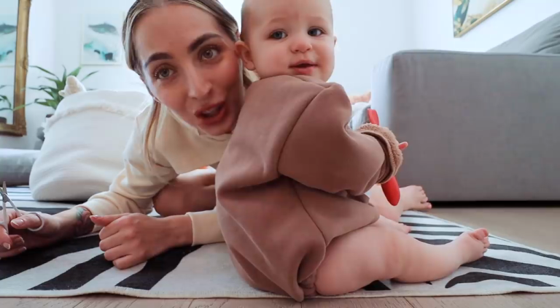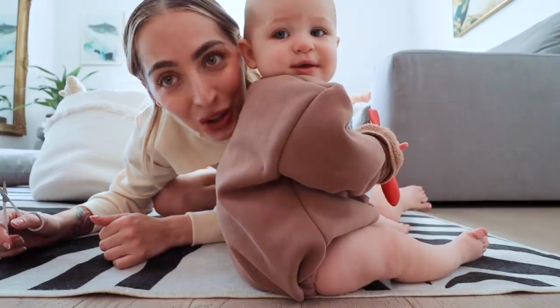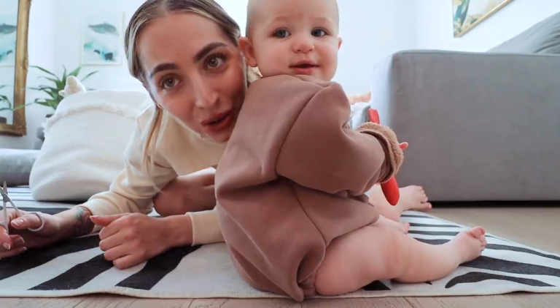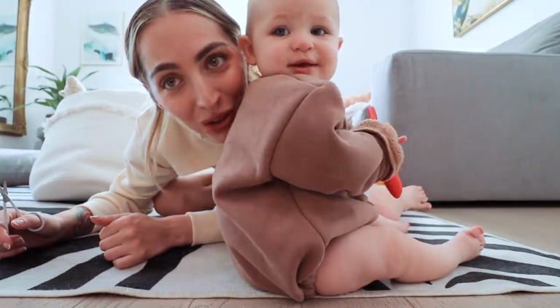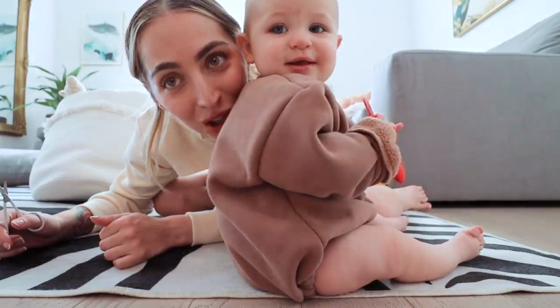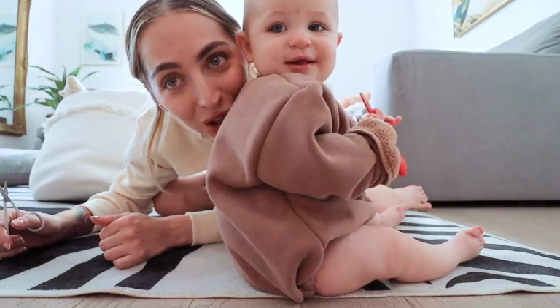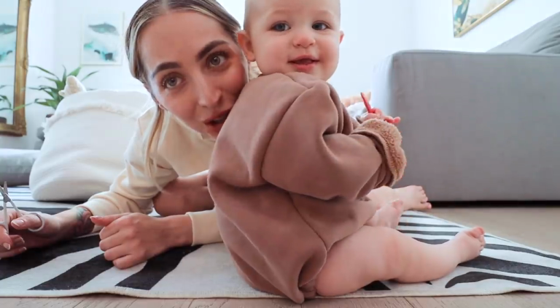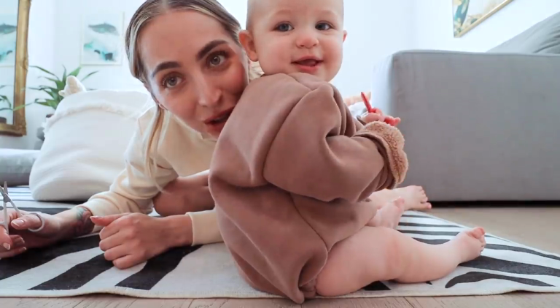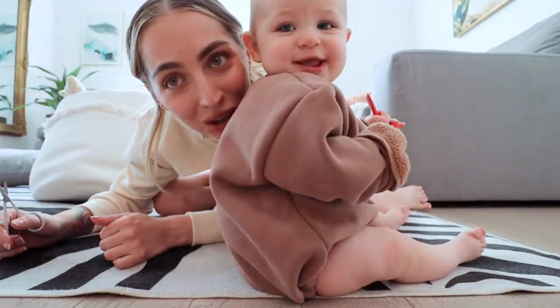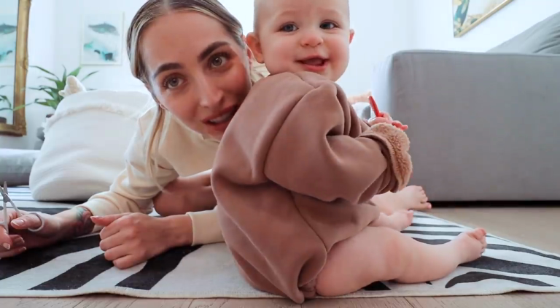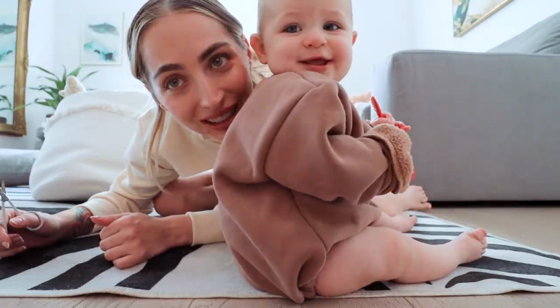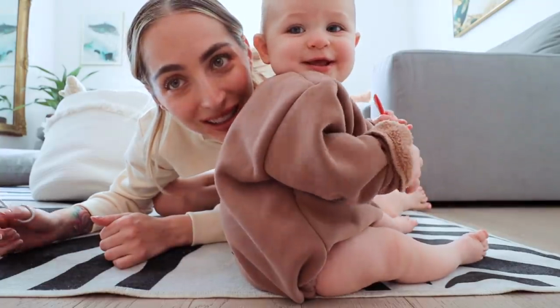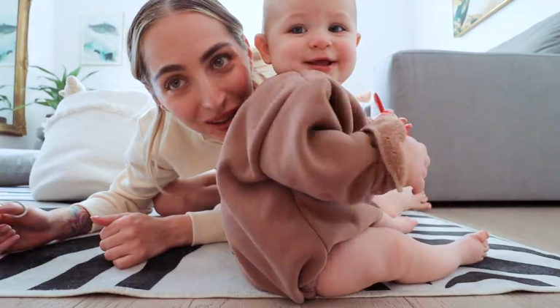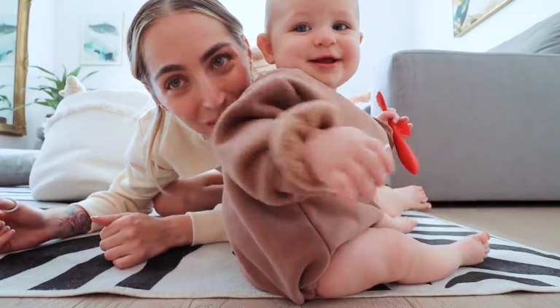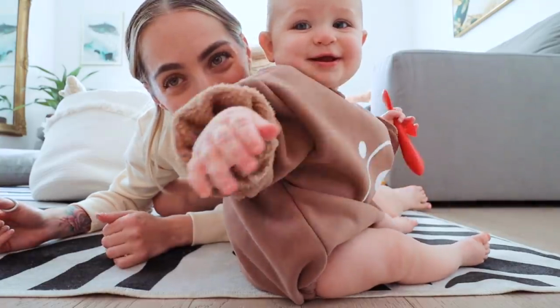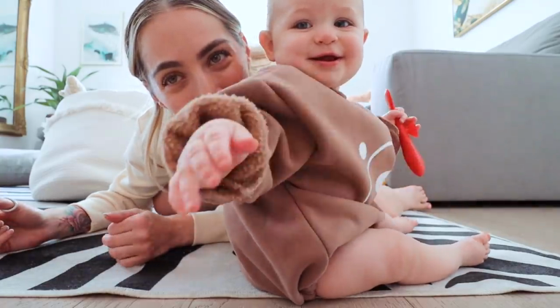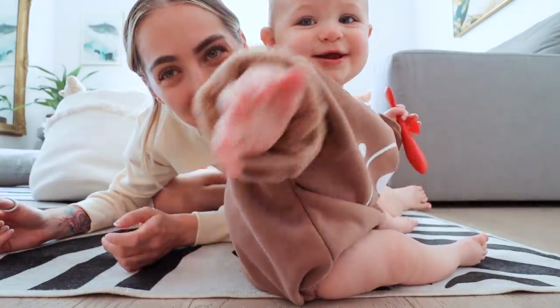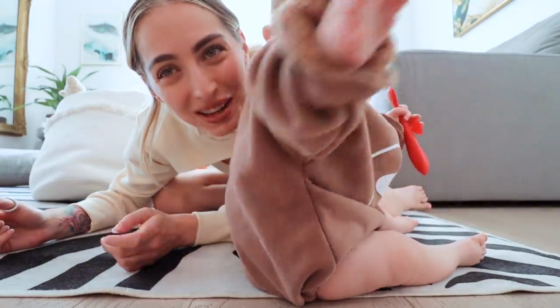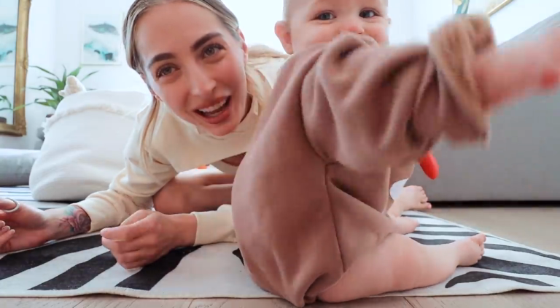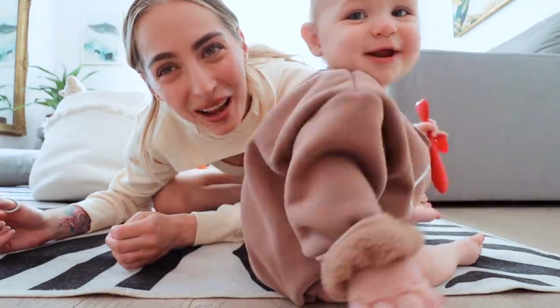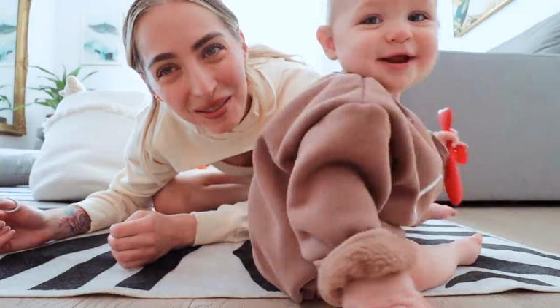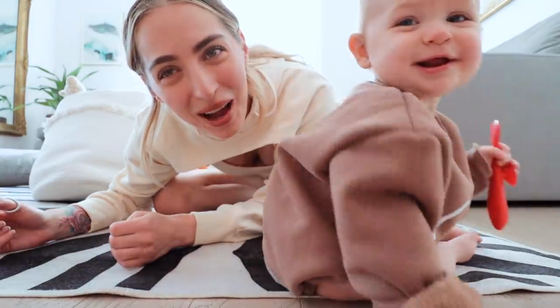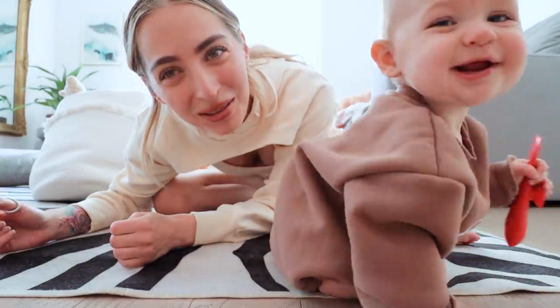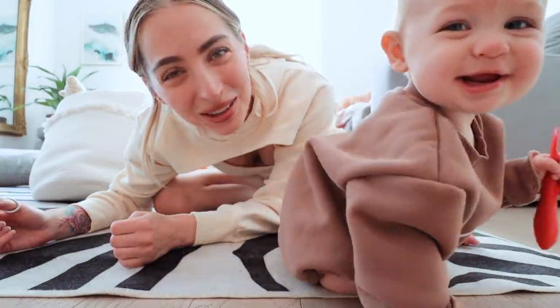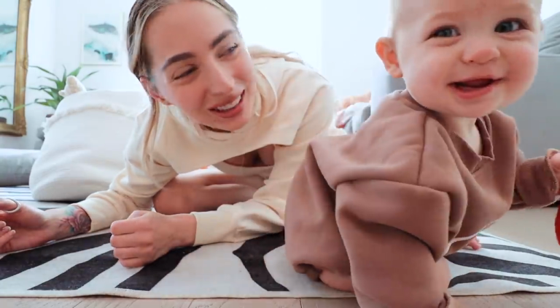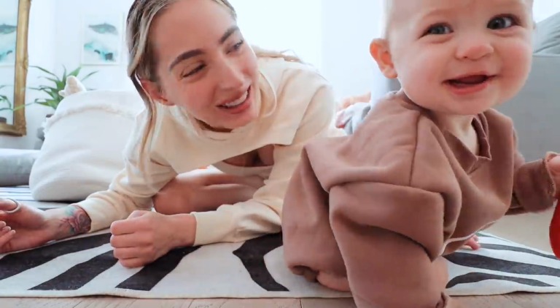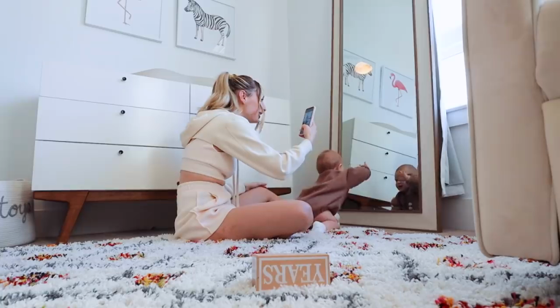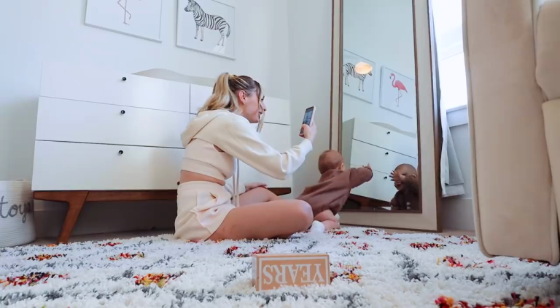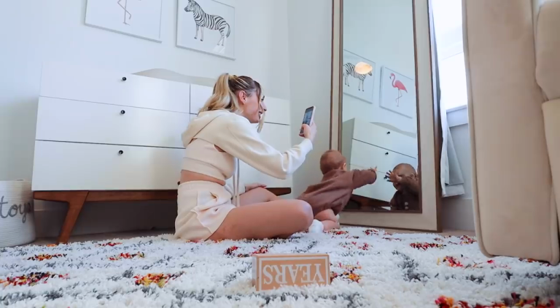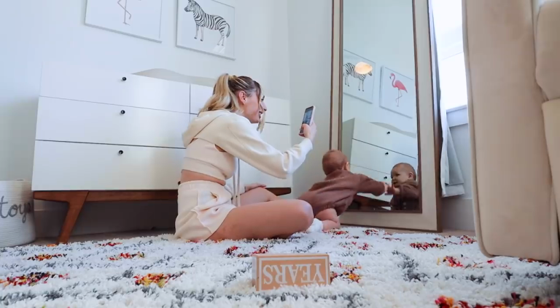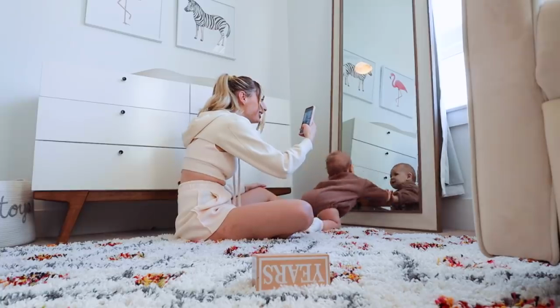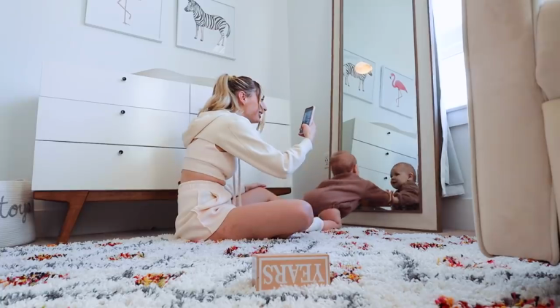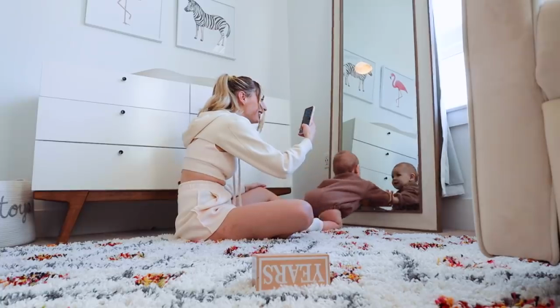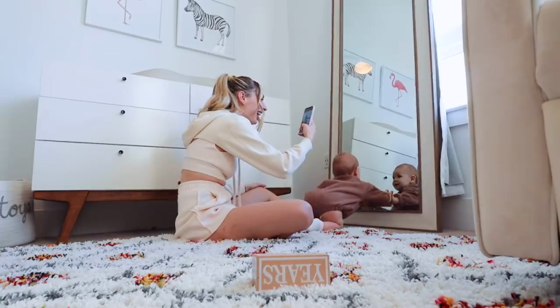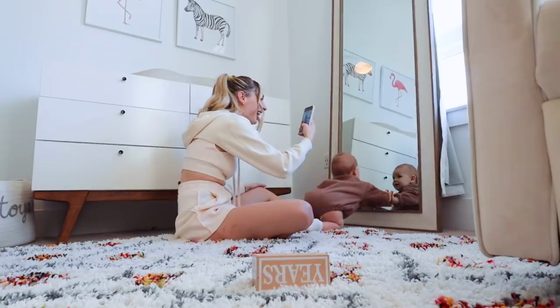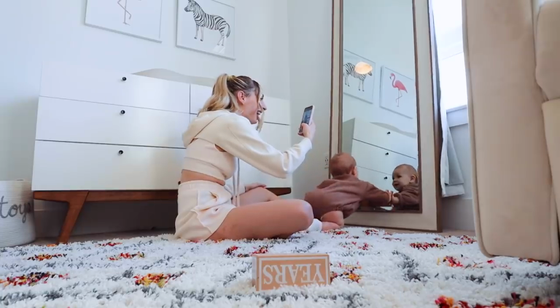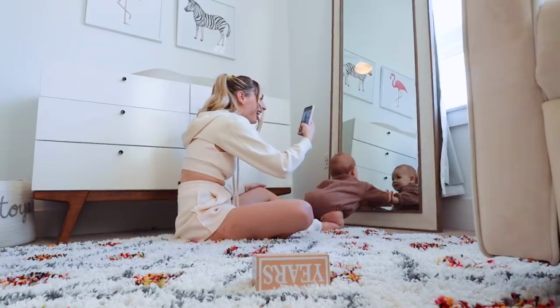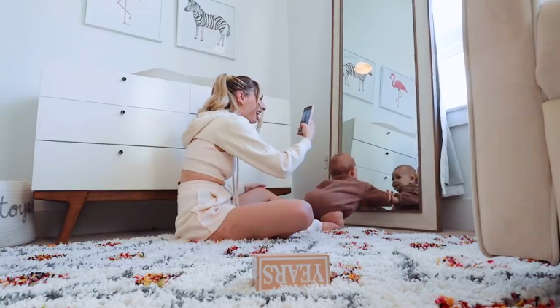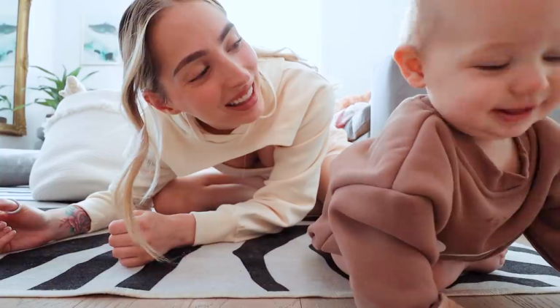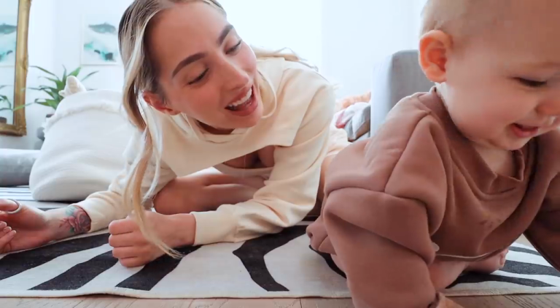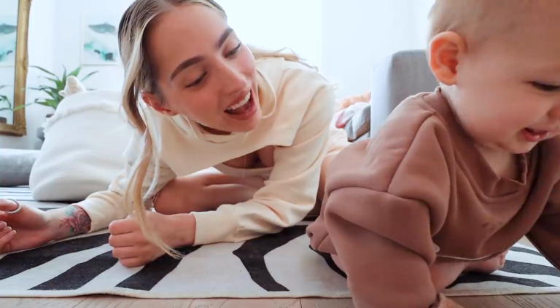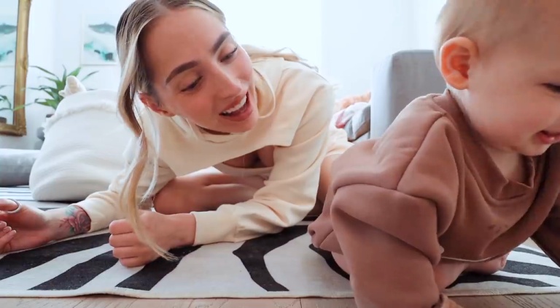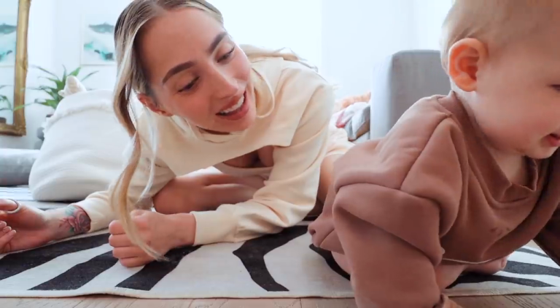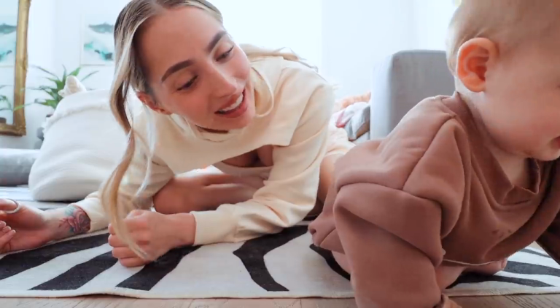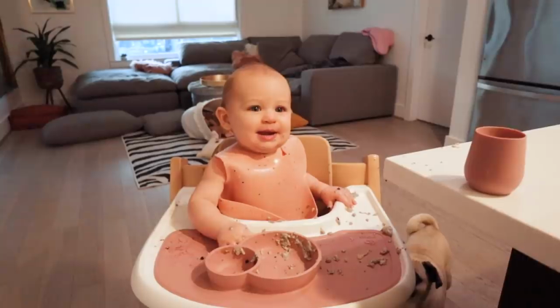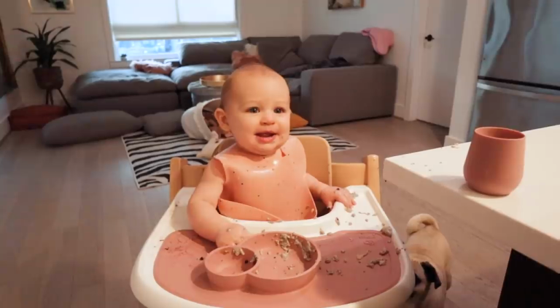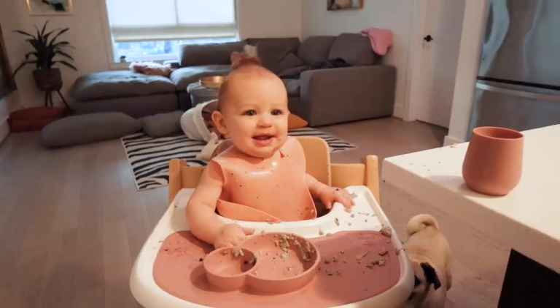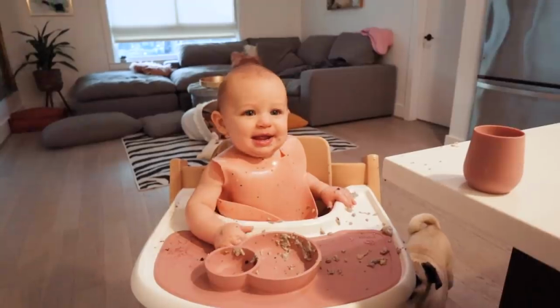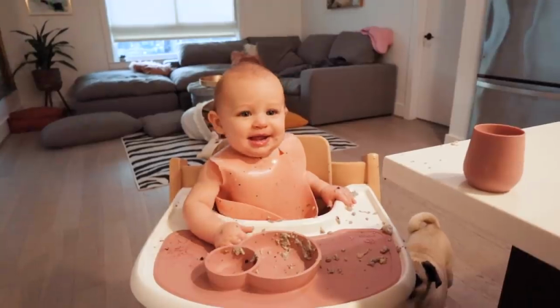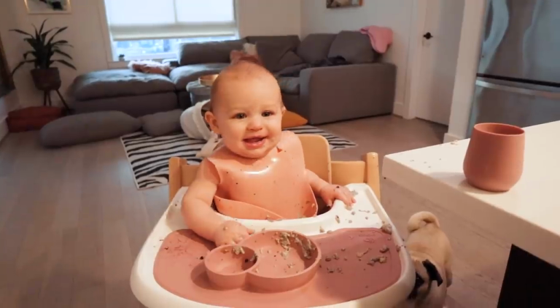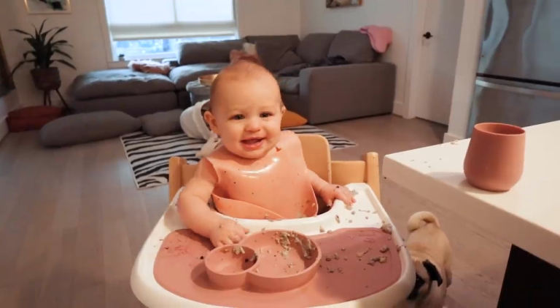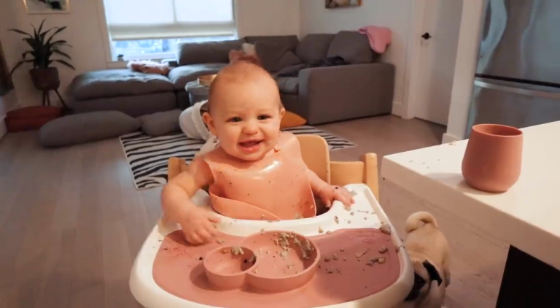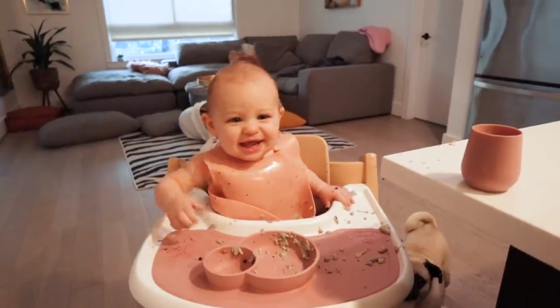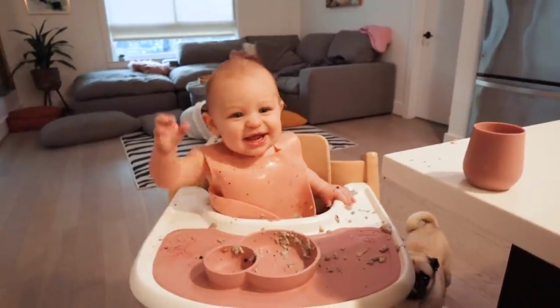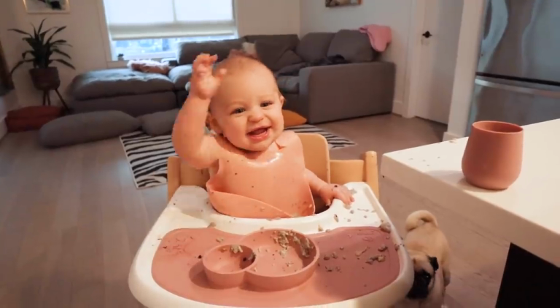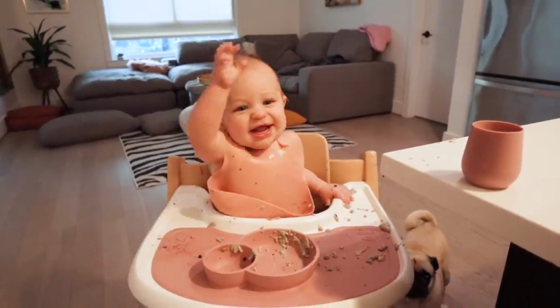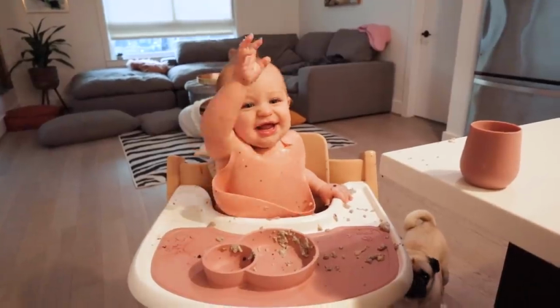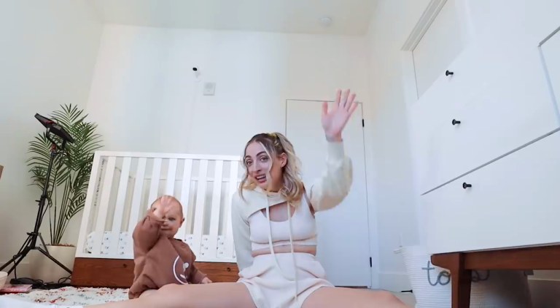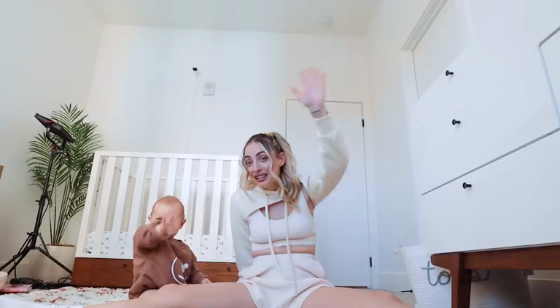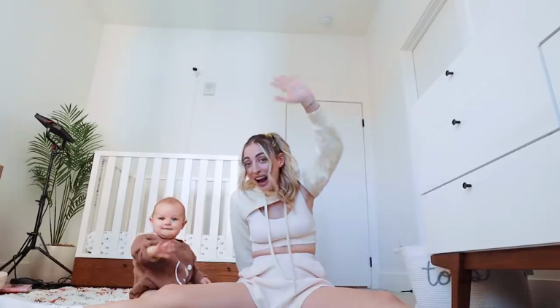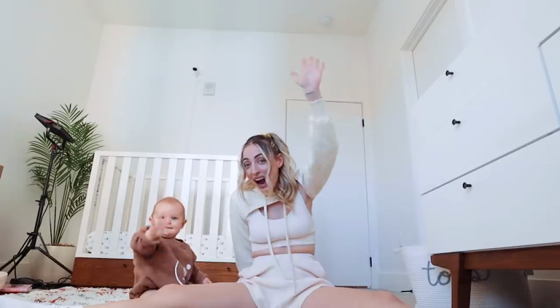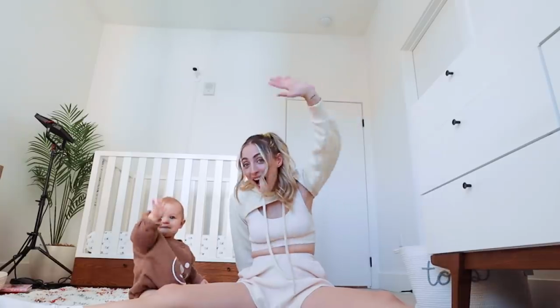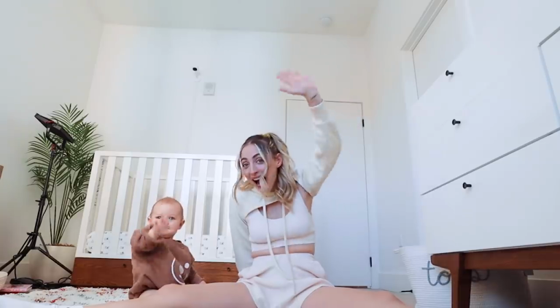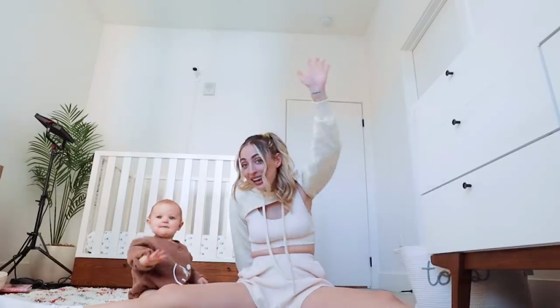Are you the cutest little baby I've ever seen? I think he is! Say hi!